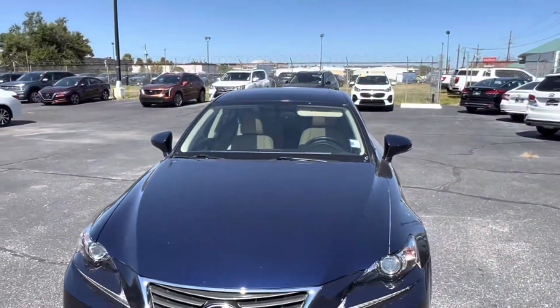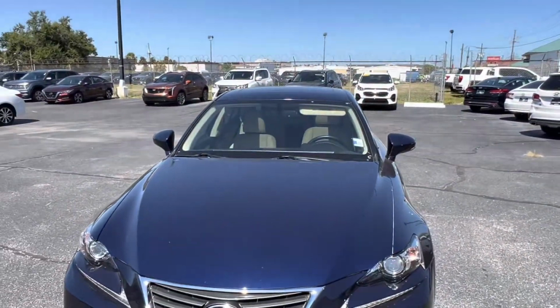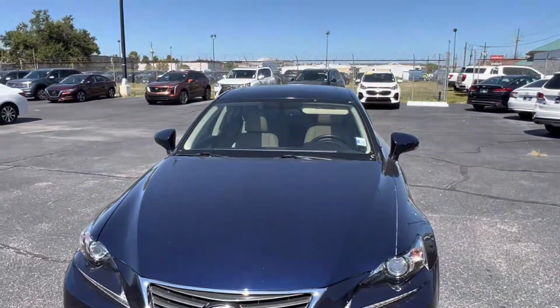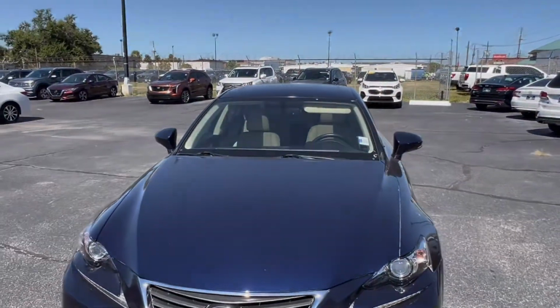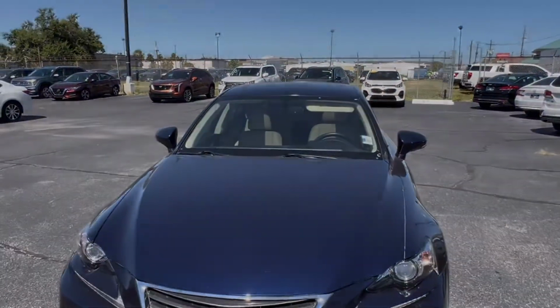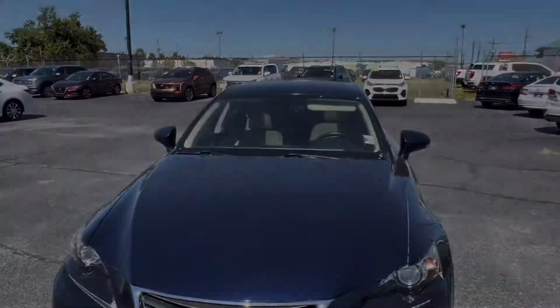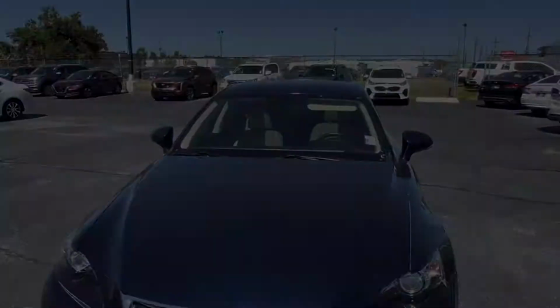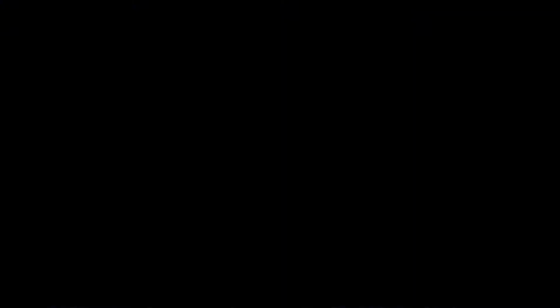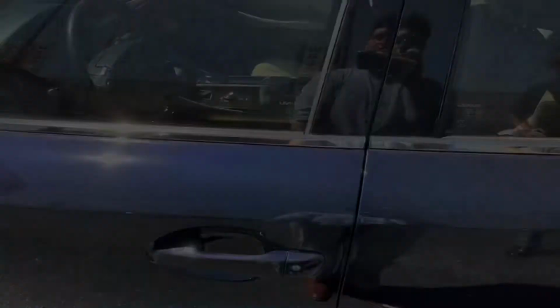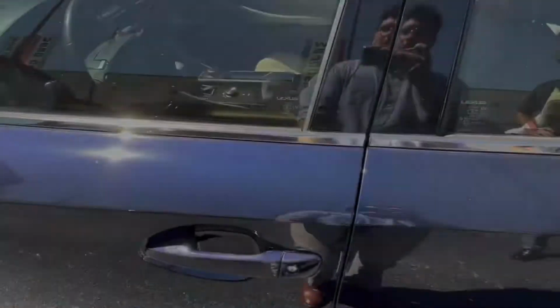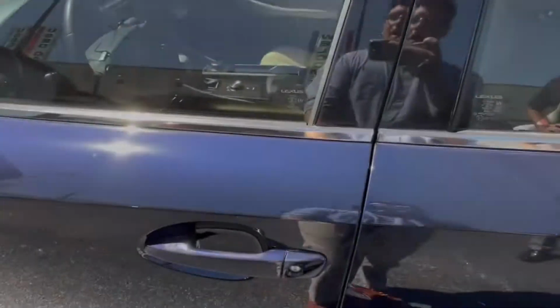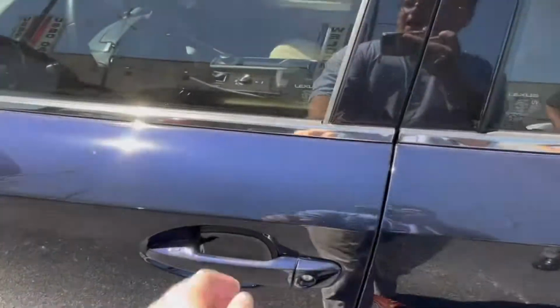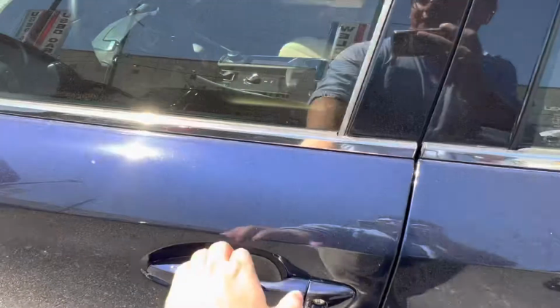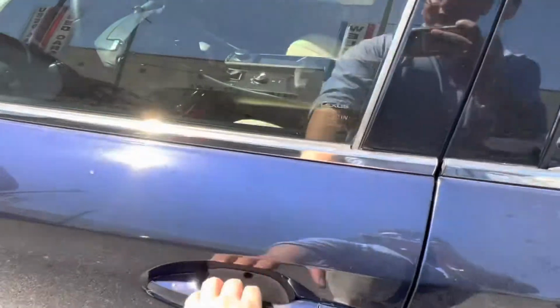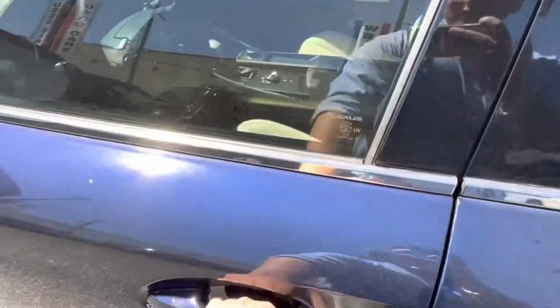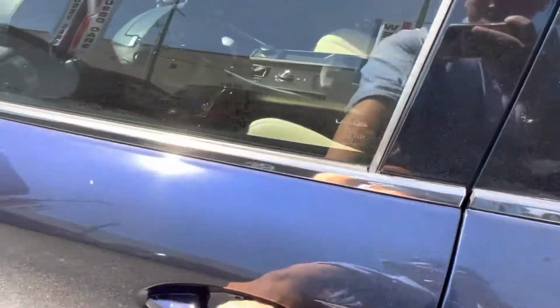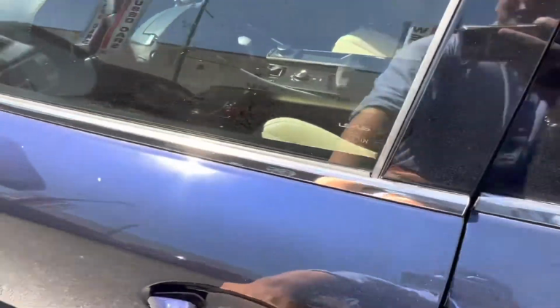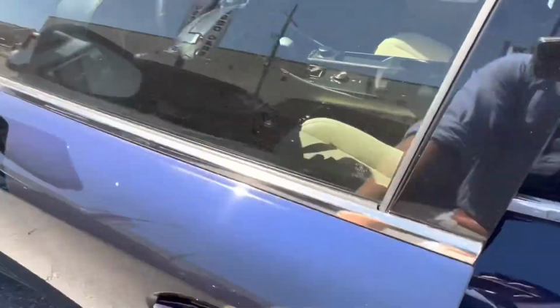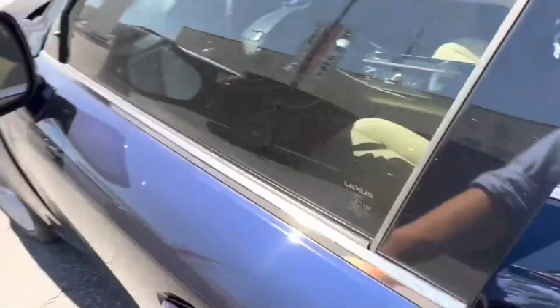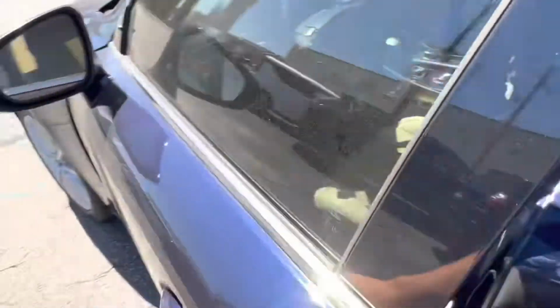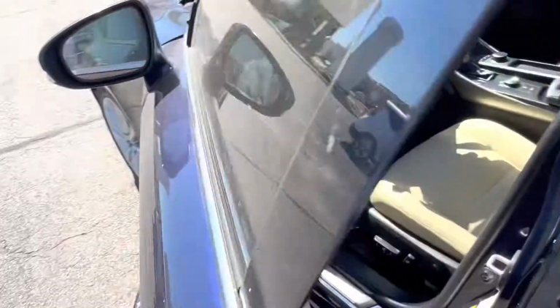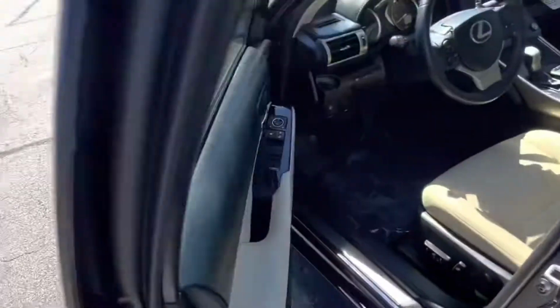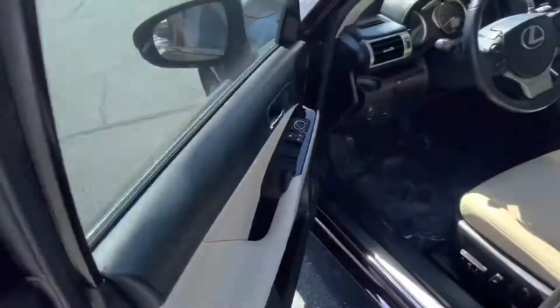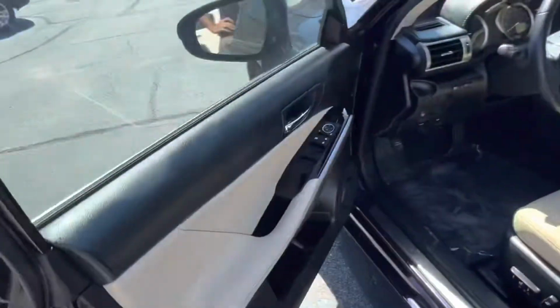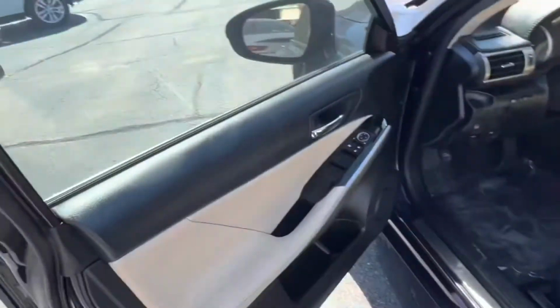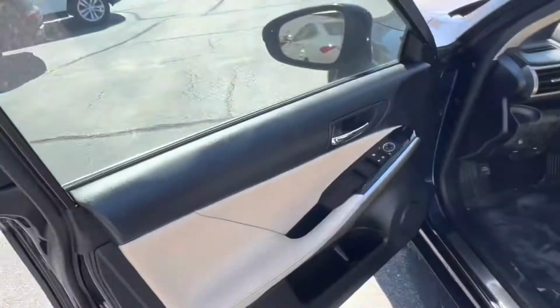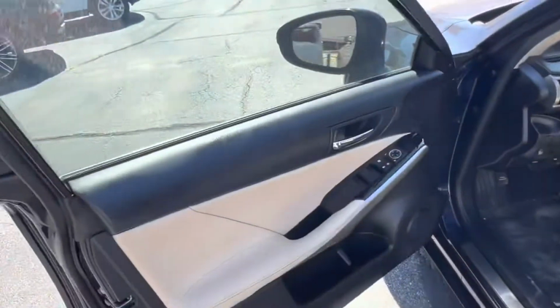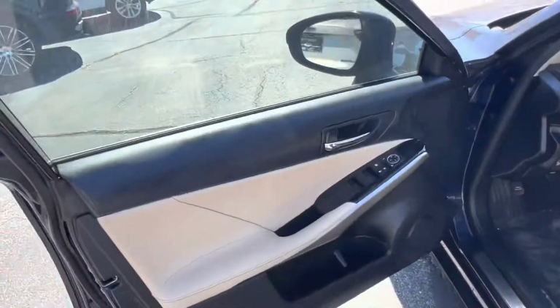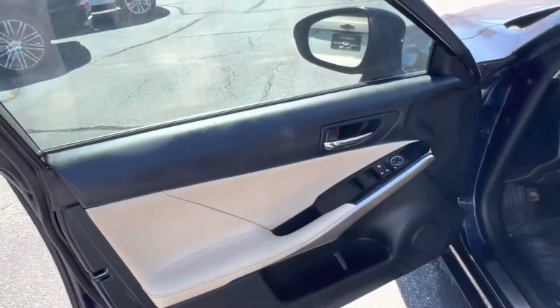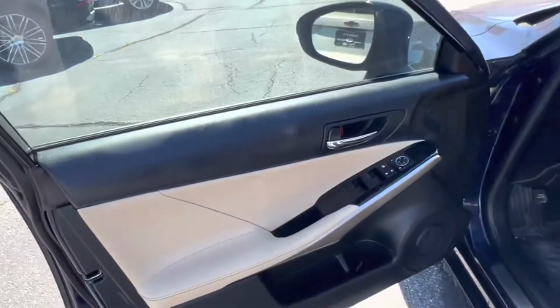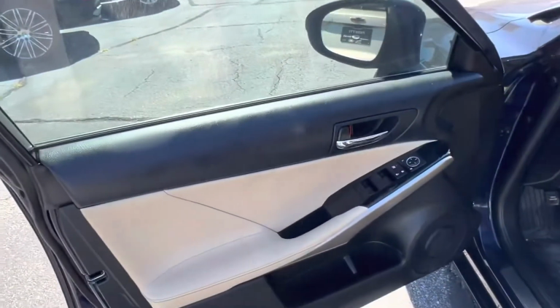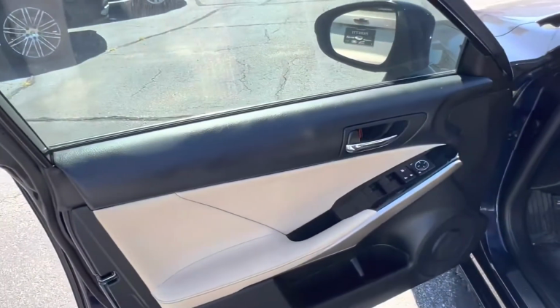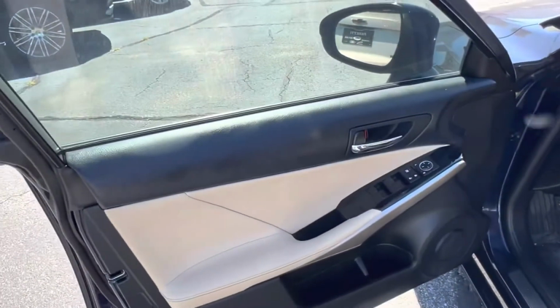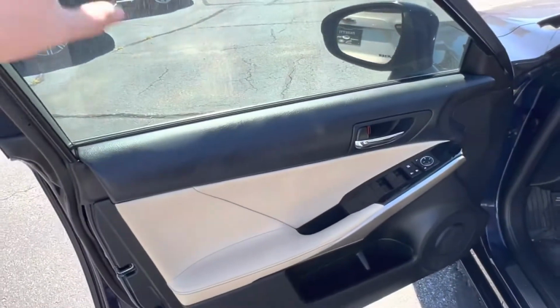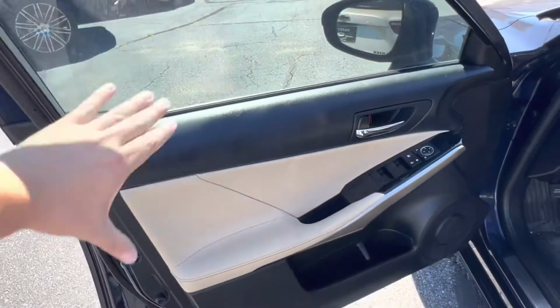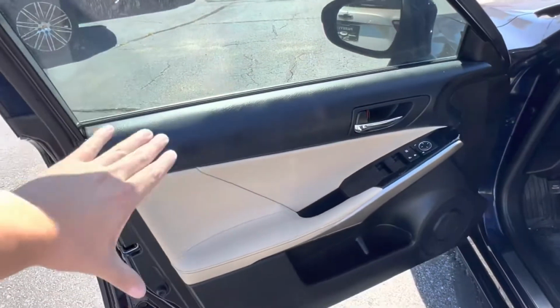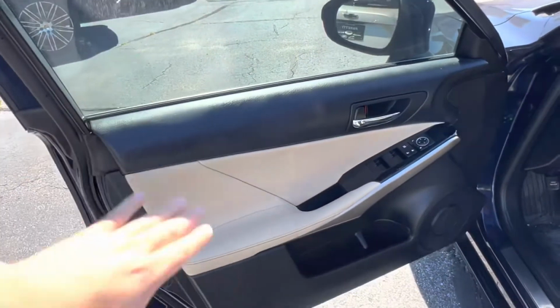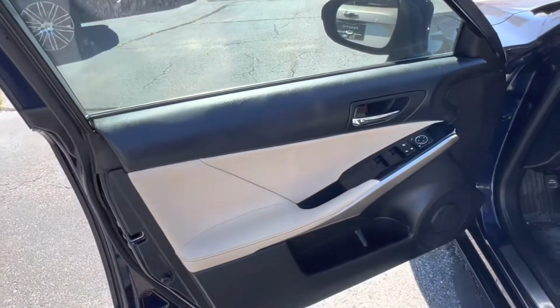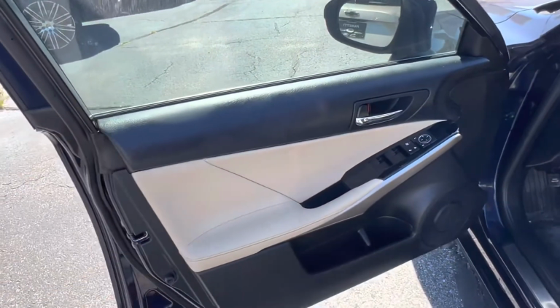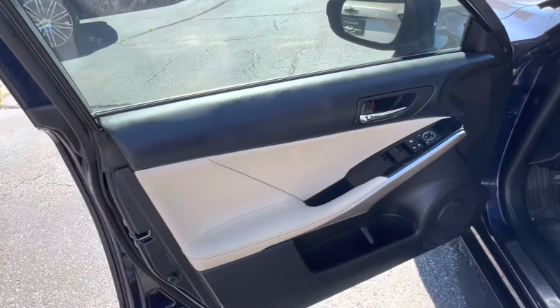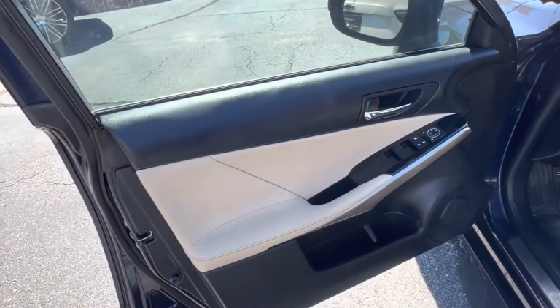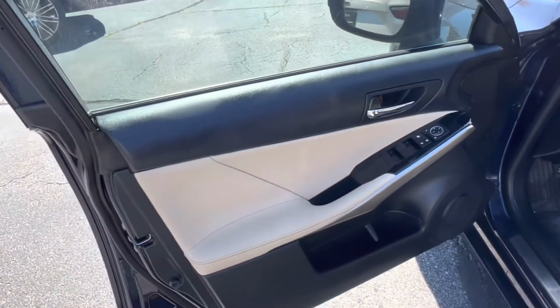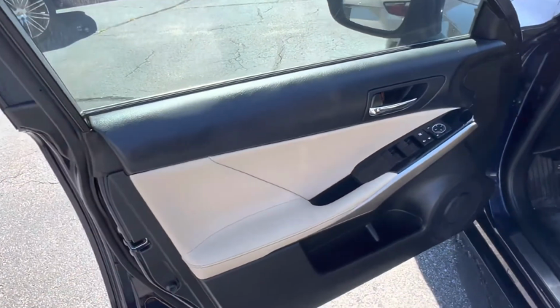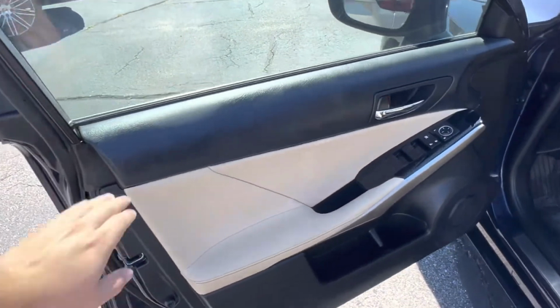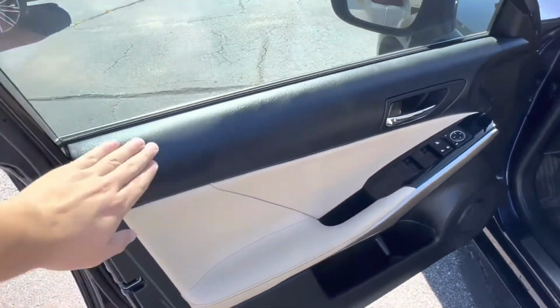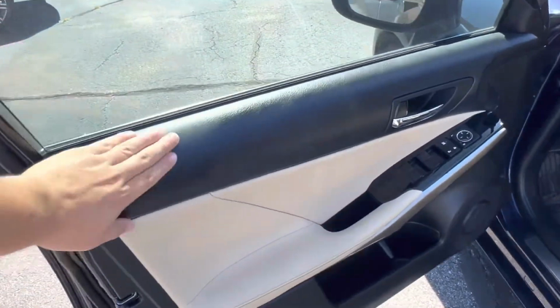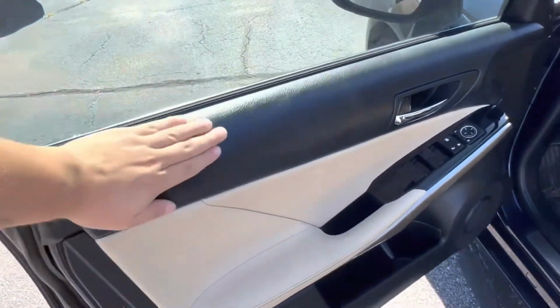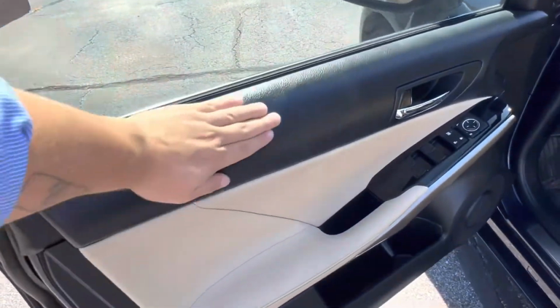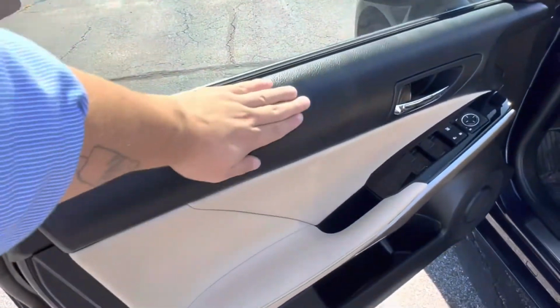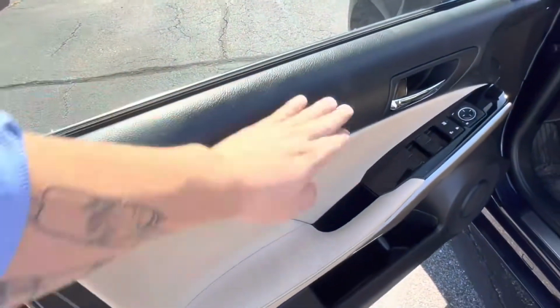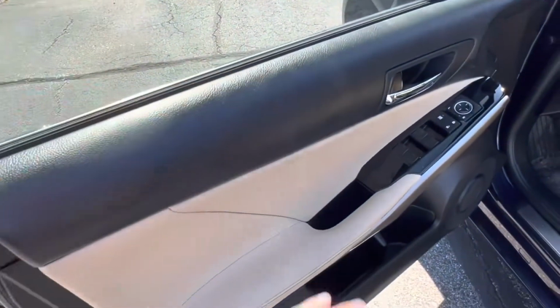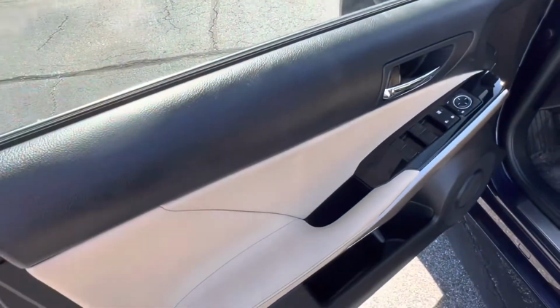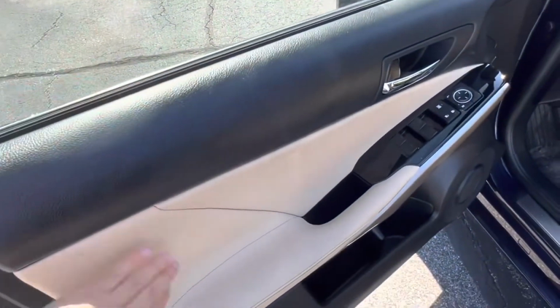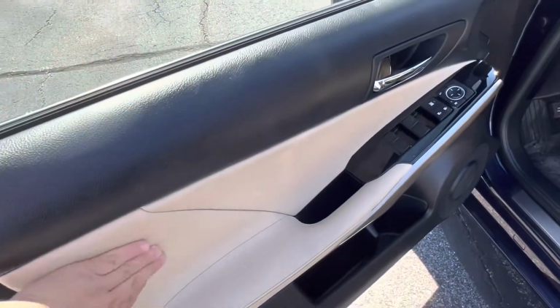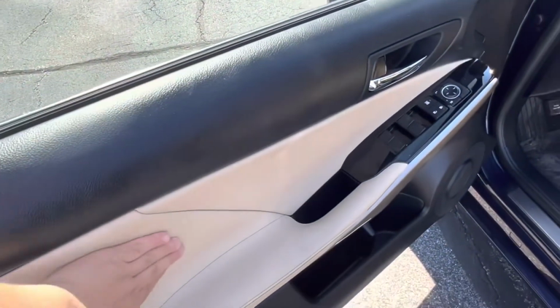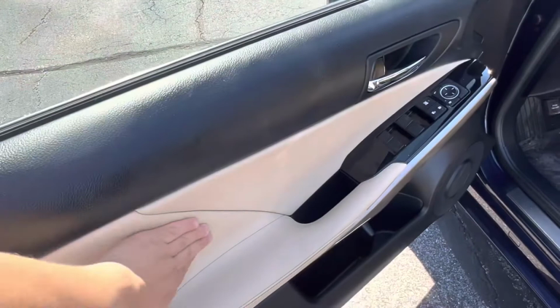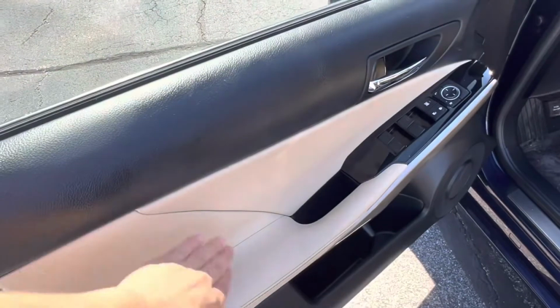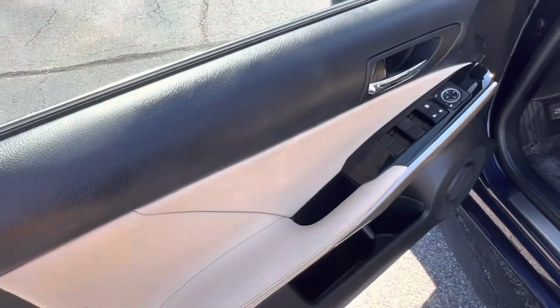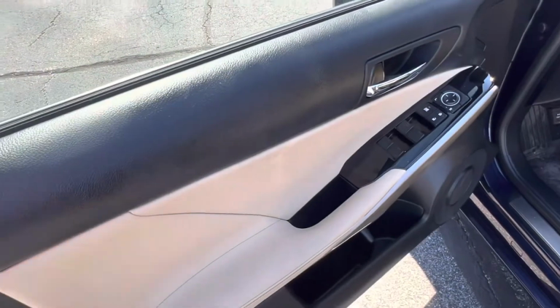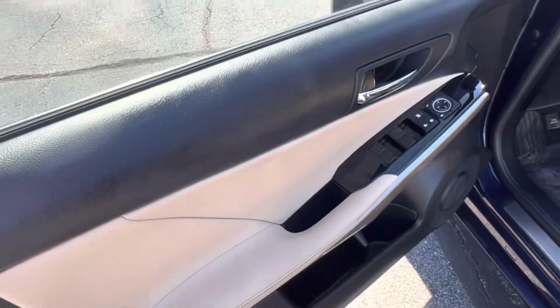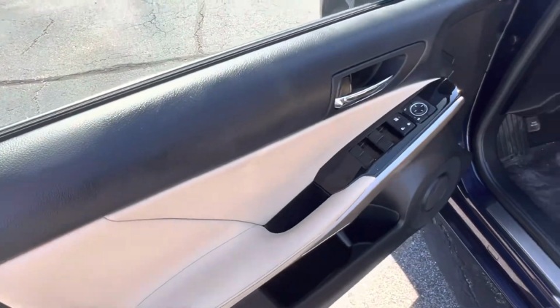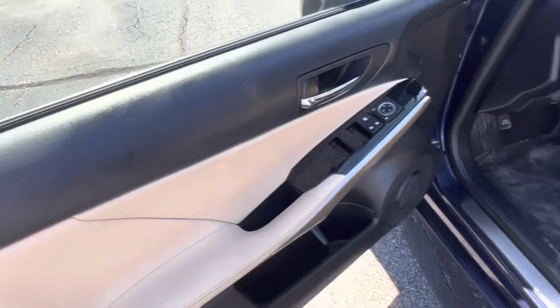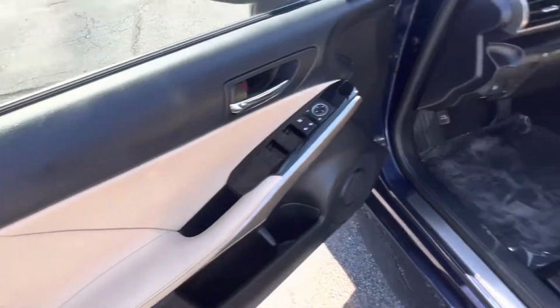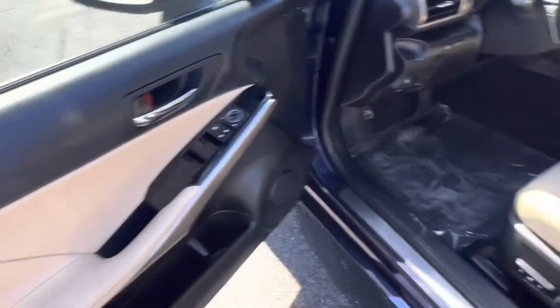Hopping into the interior of the vehicle we see we have a gorgeous two-toned interior with nice black leather up top and tan leather in the center.